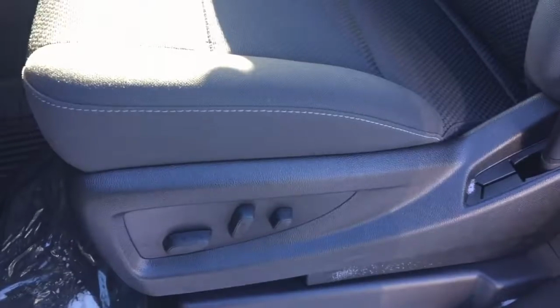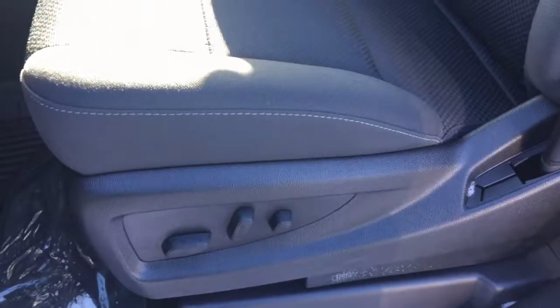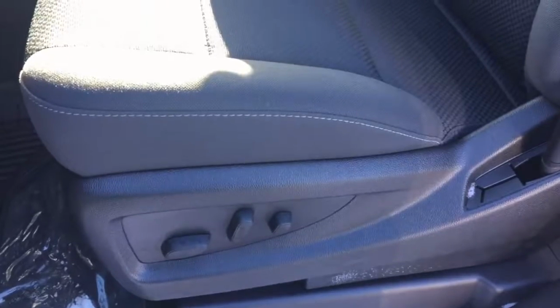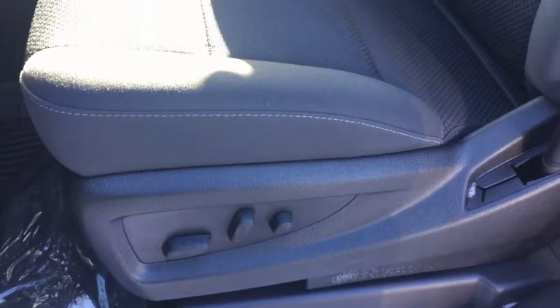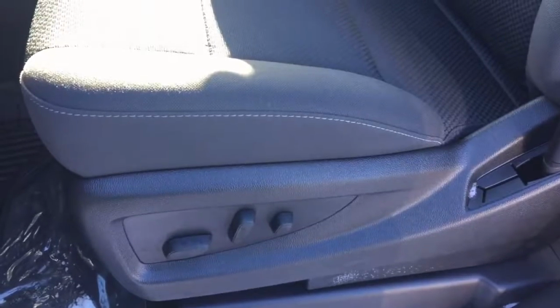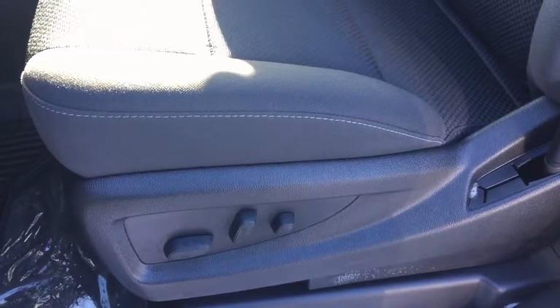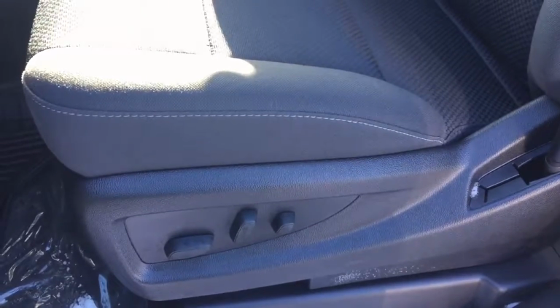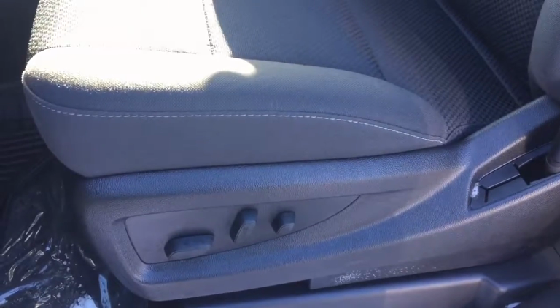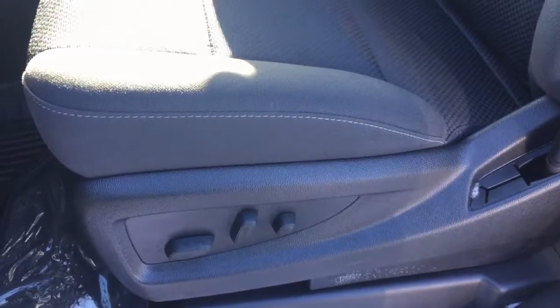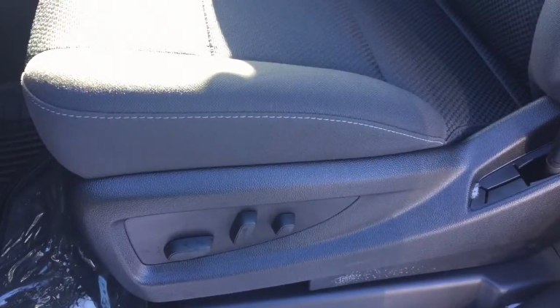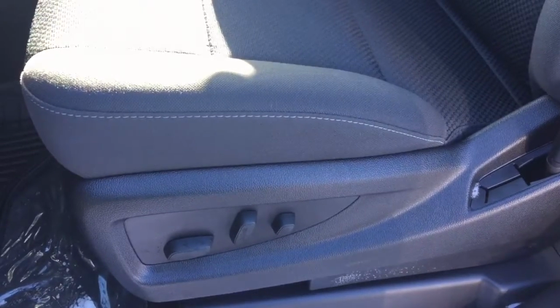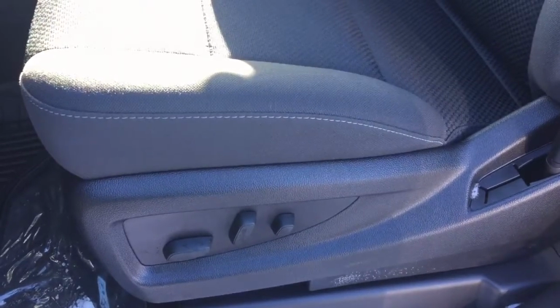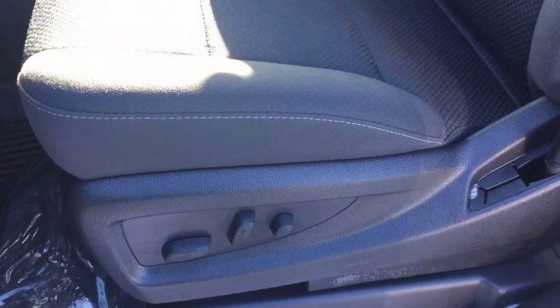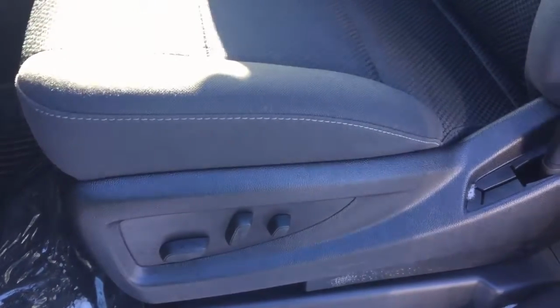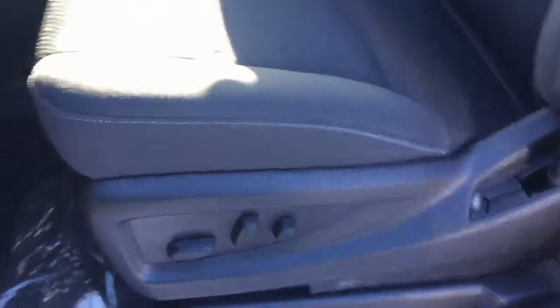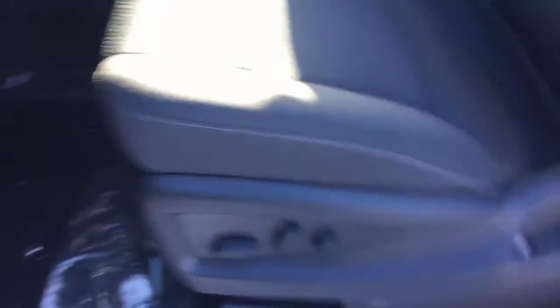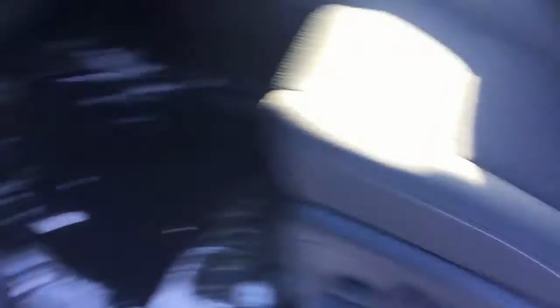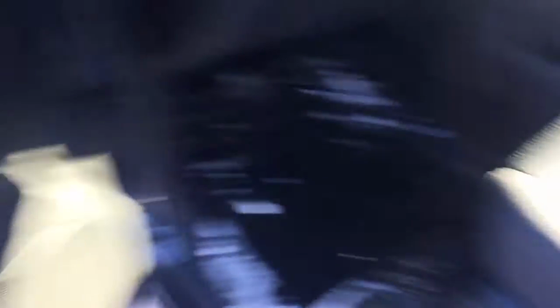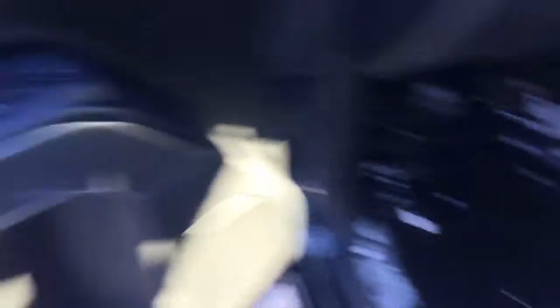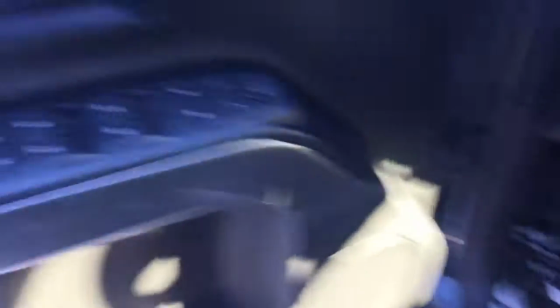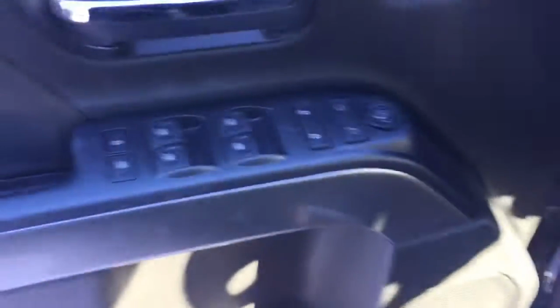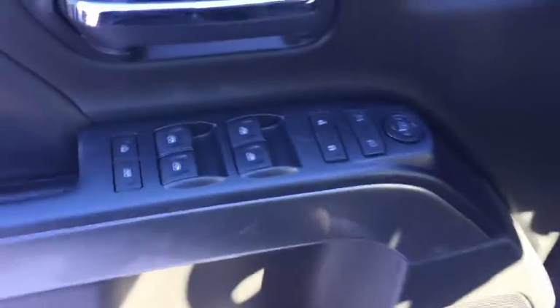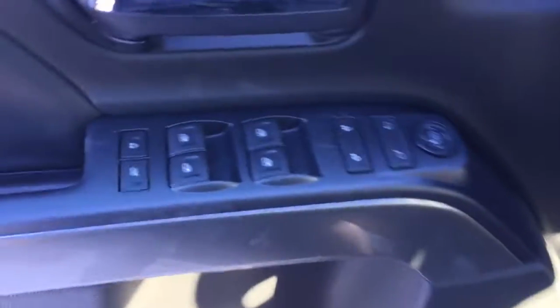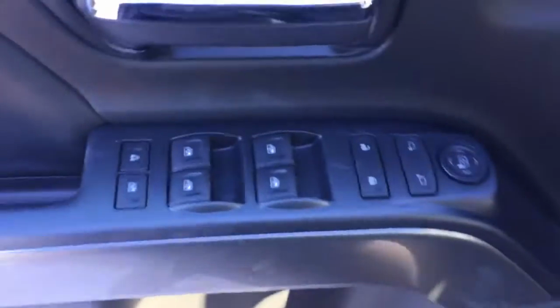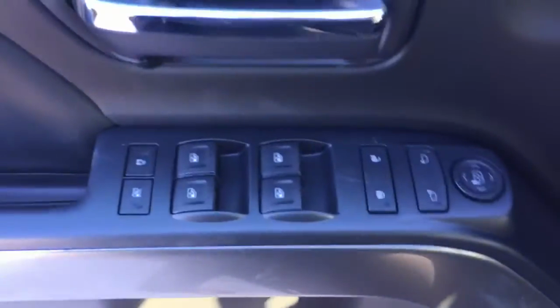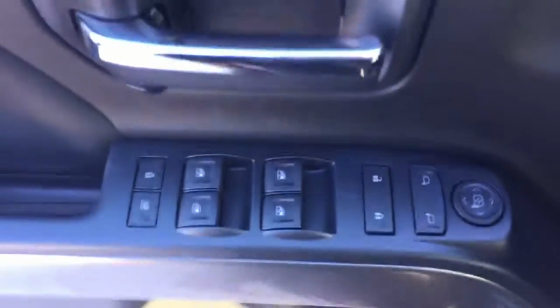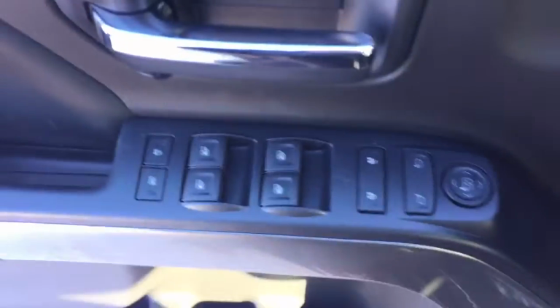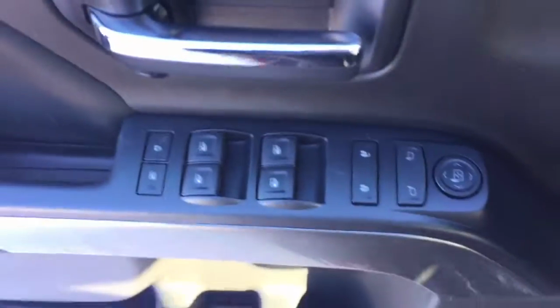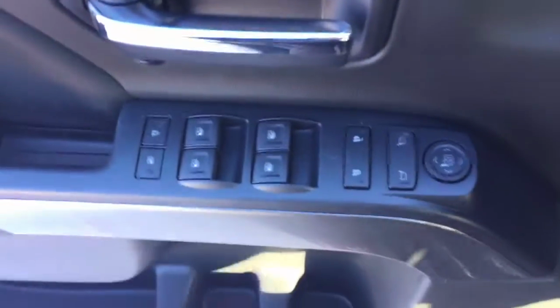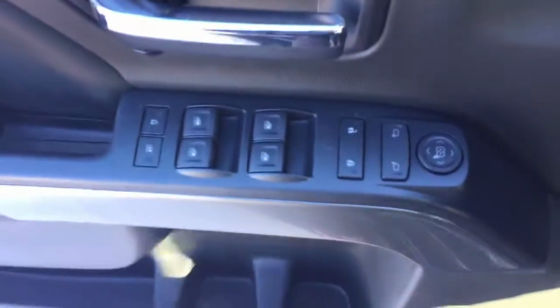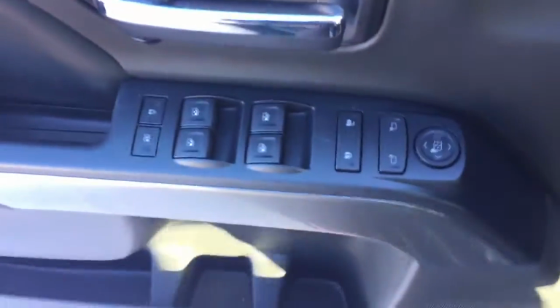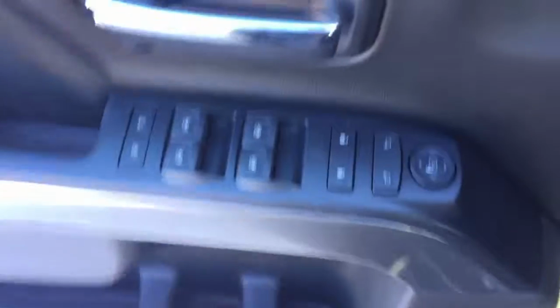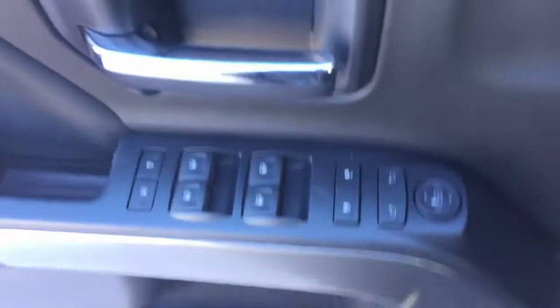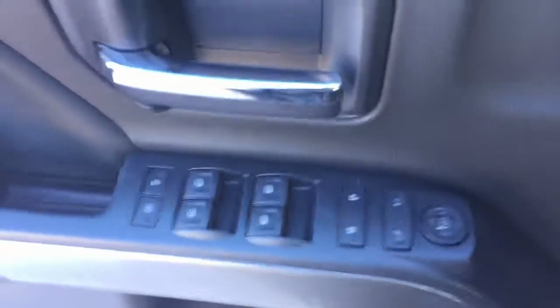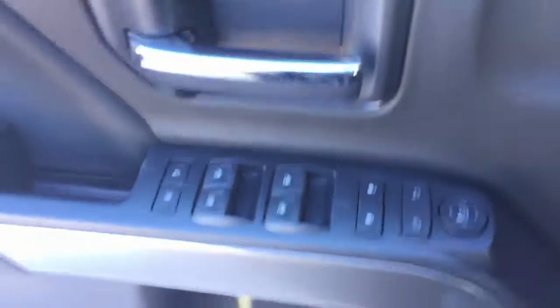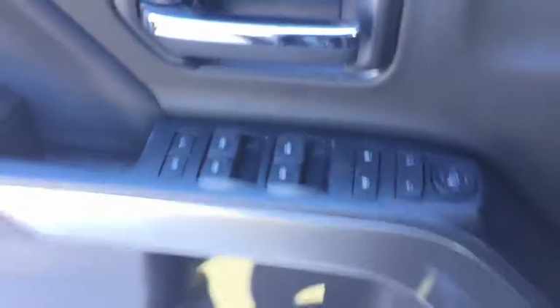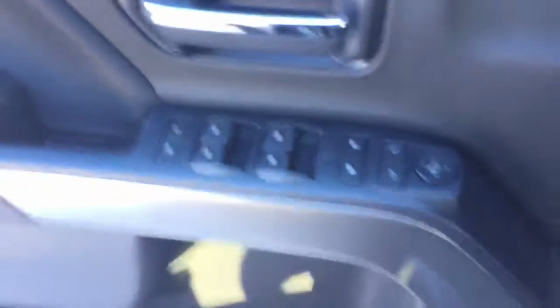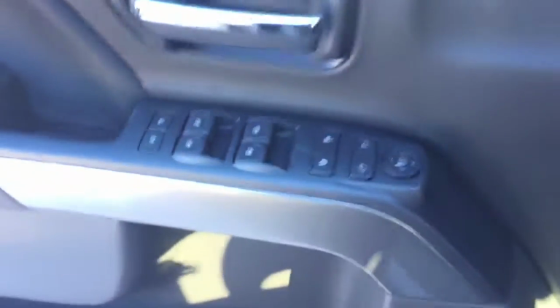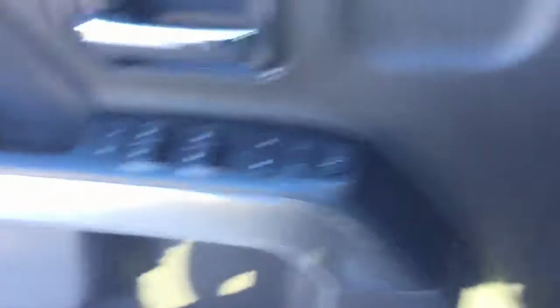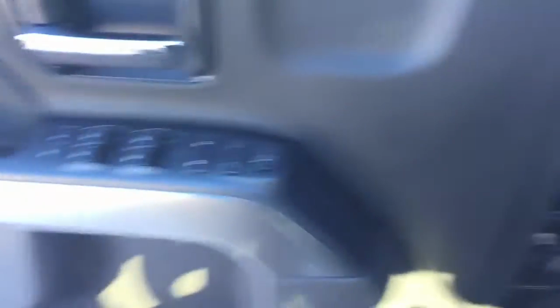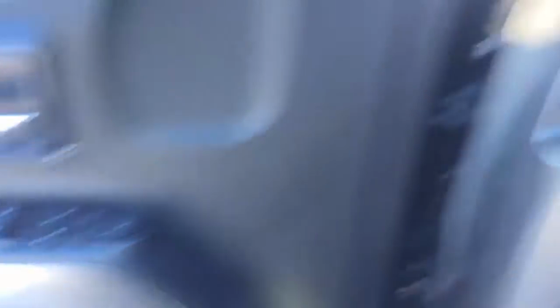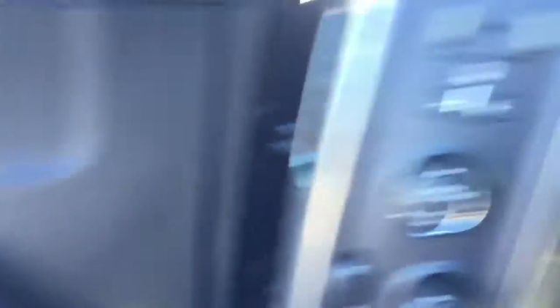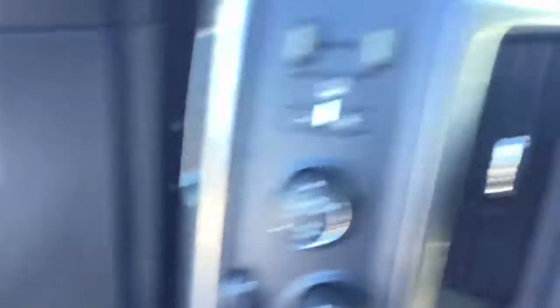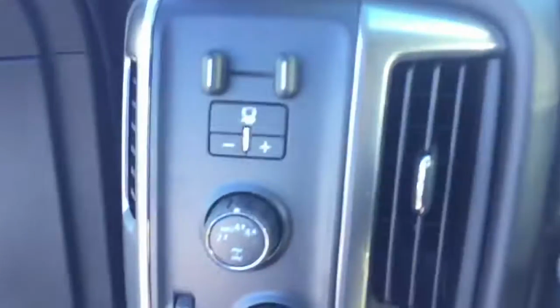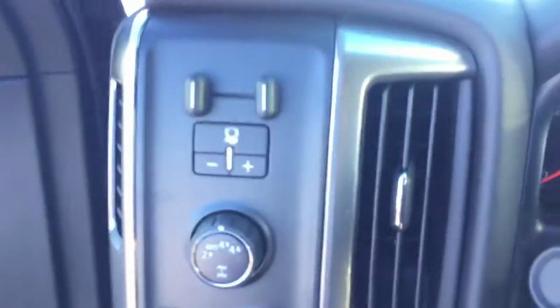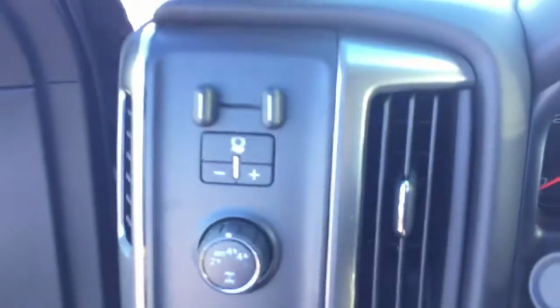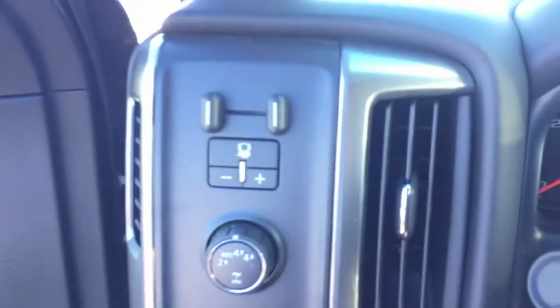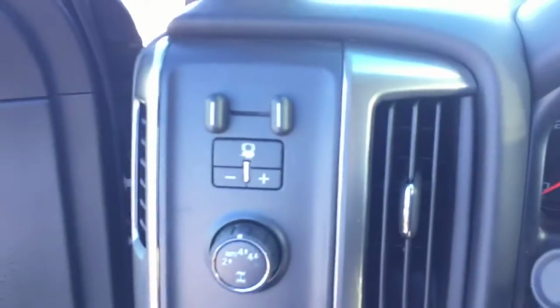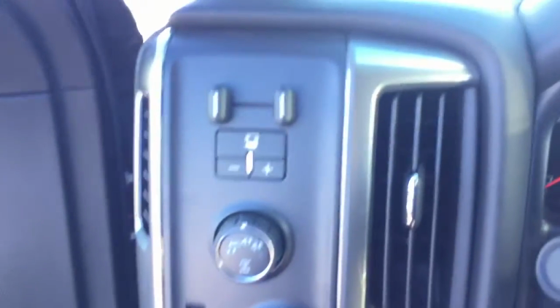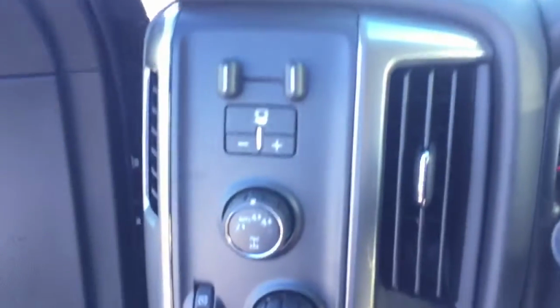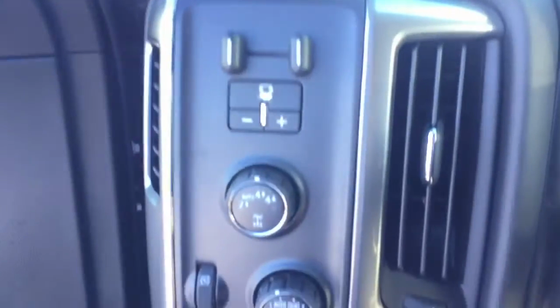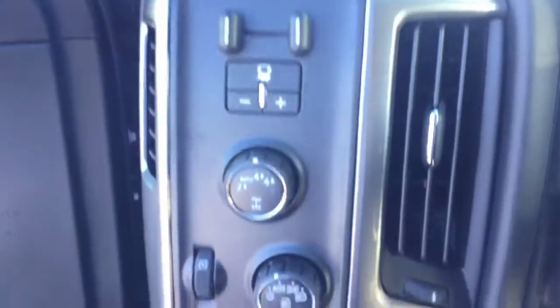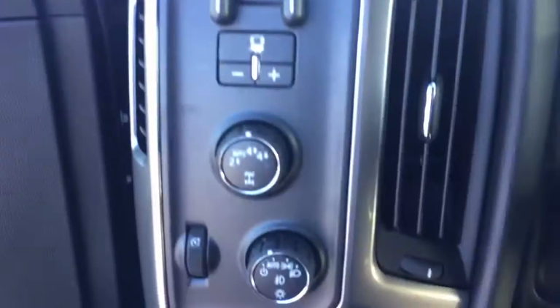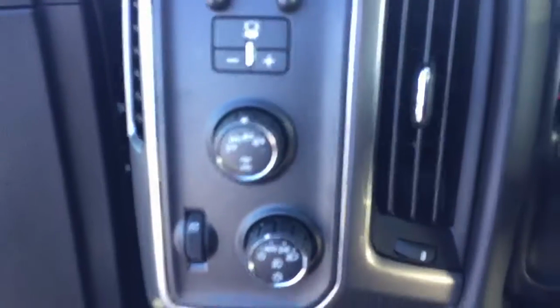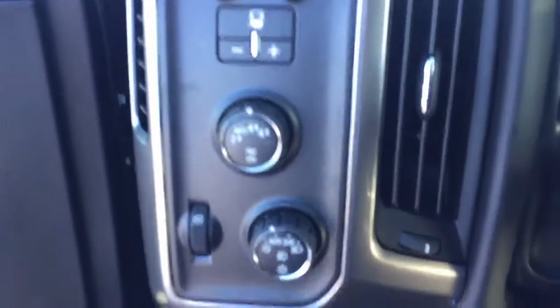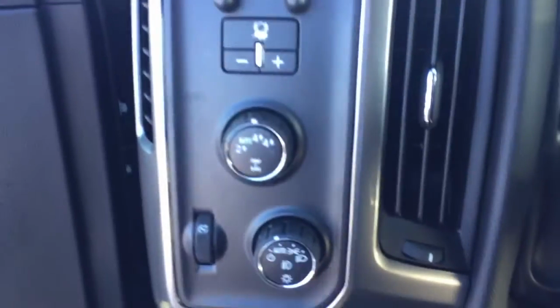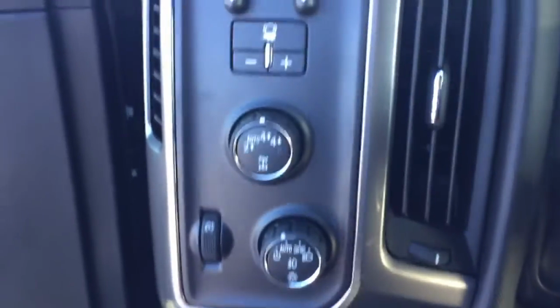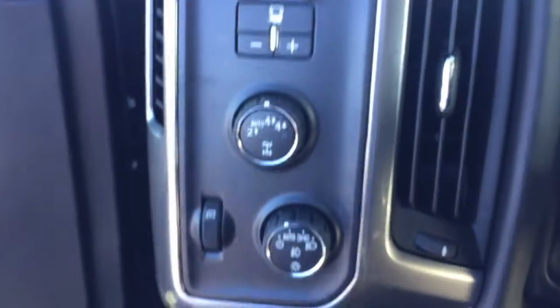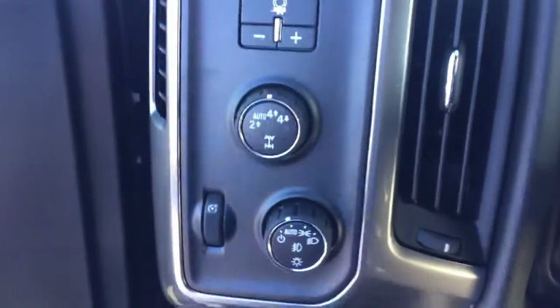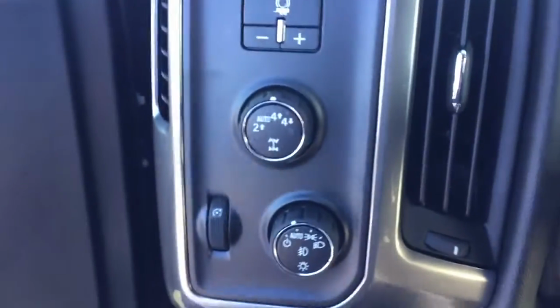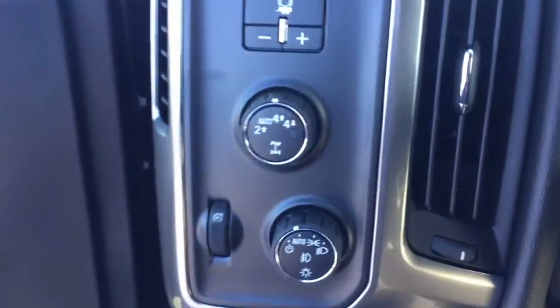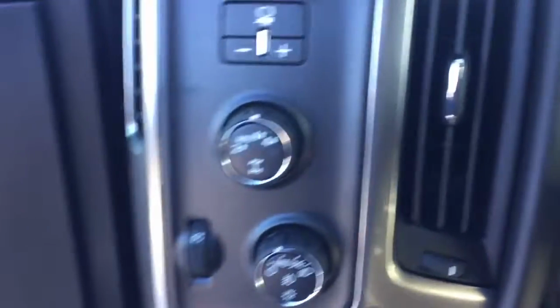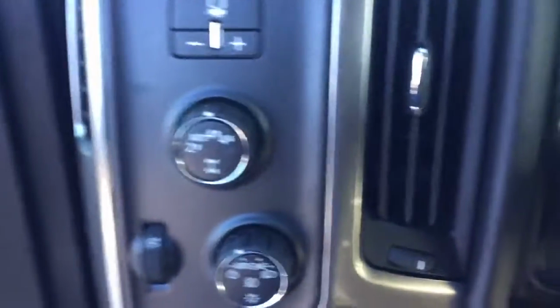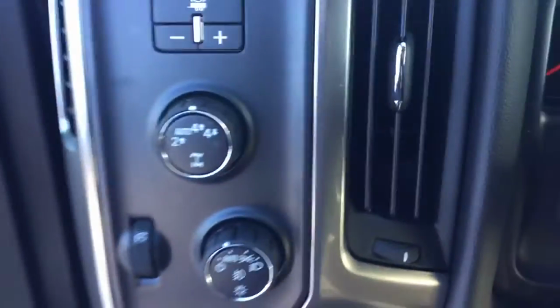Some features include power seats, power locks, power windows, power beams, trailer brake controller, automatic headlights.